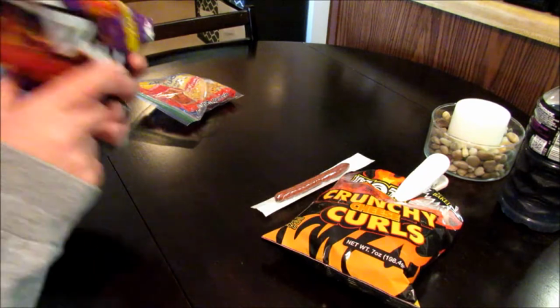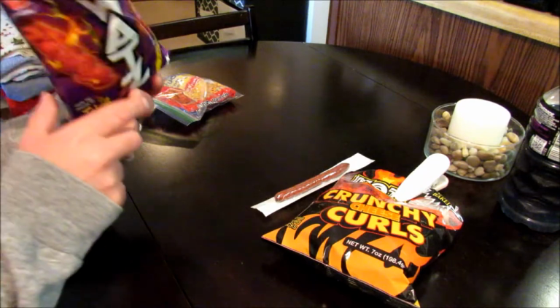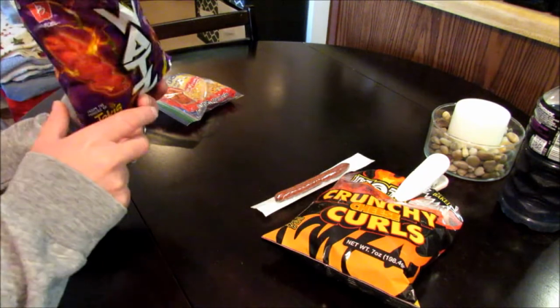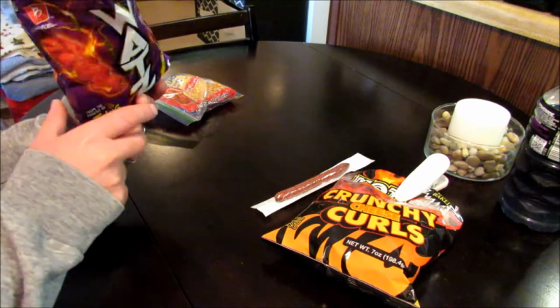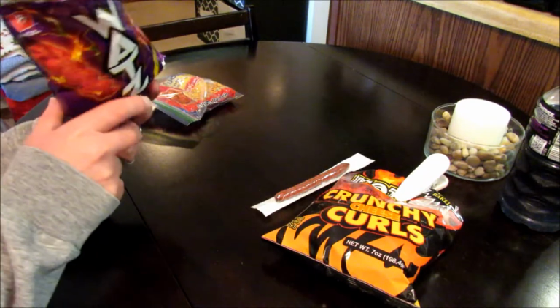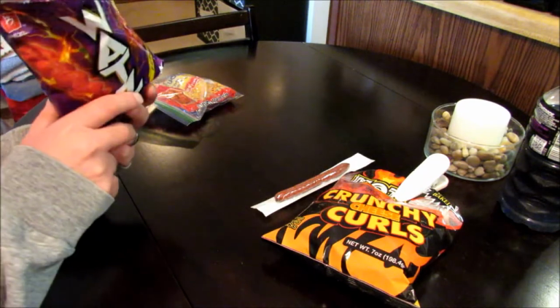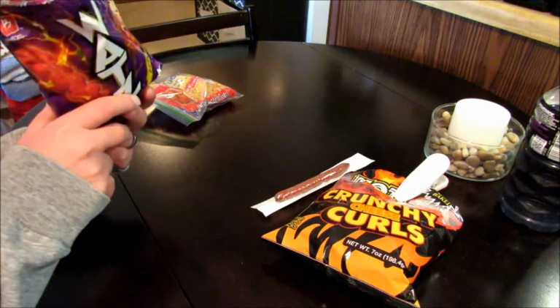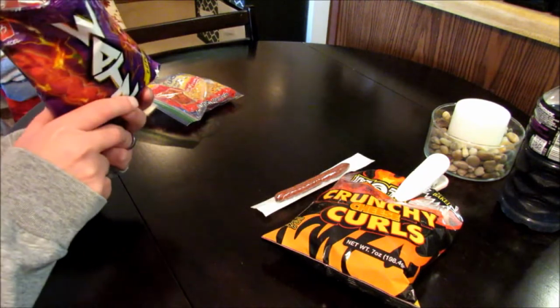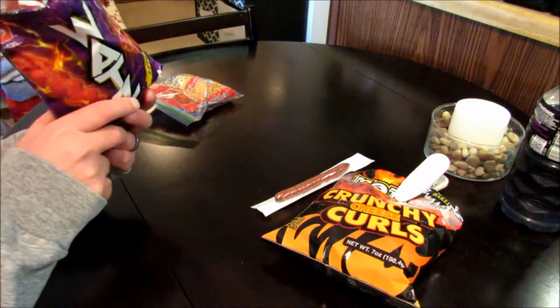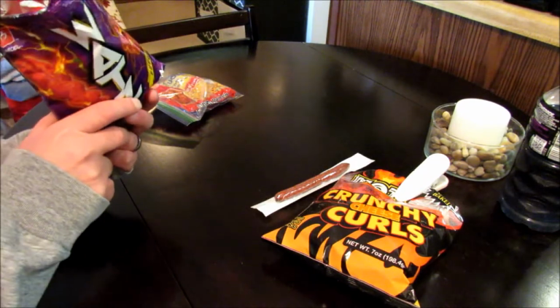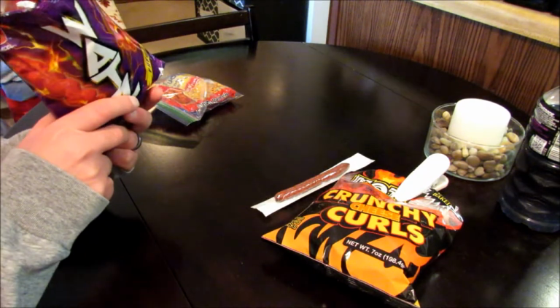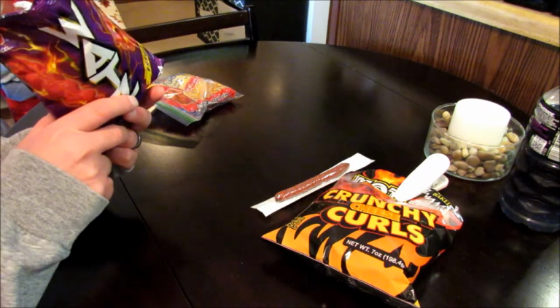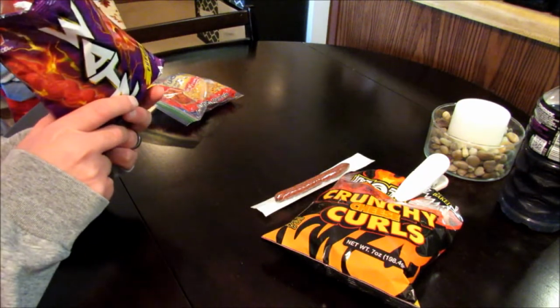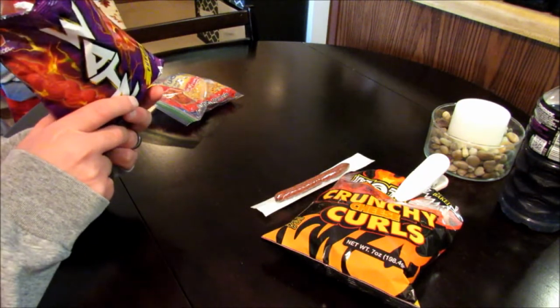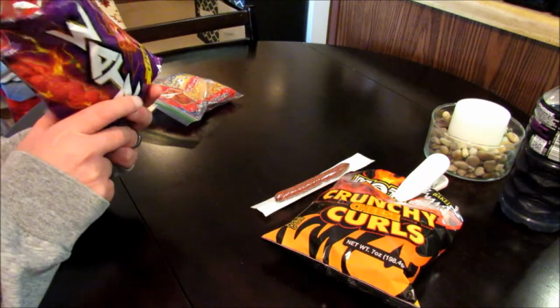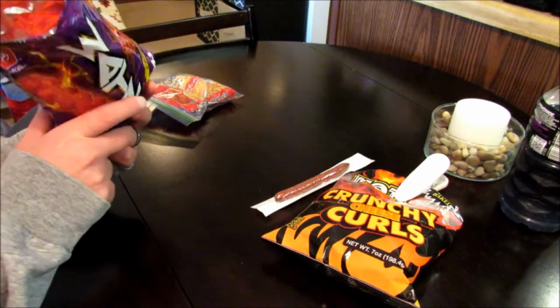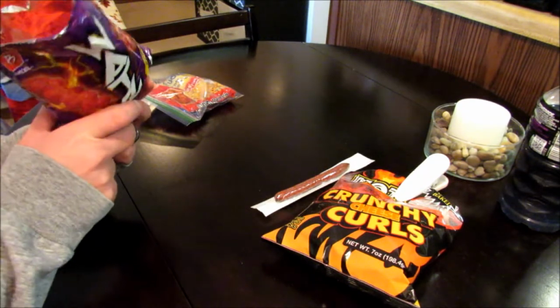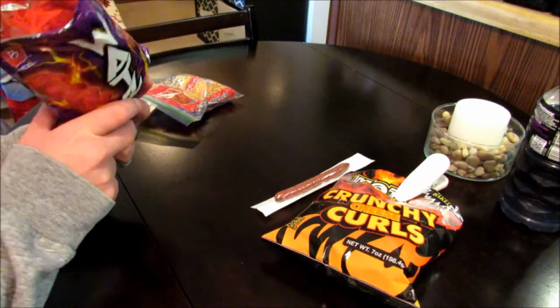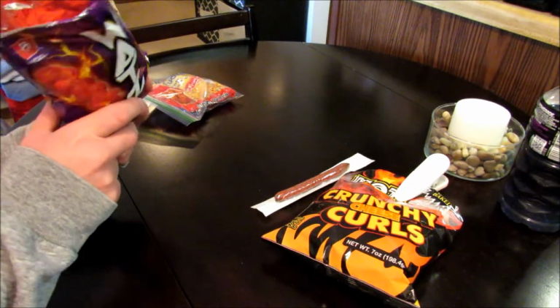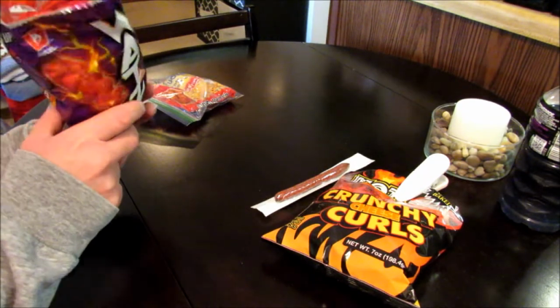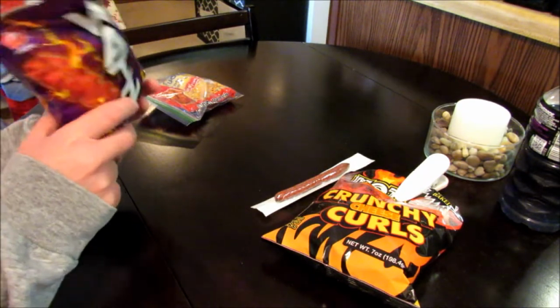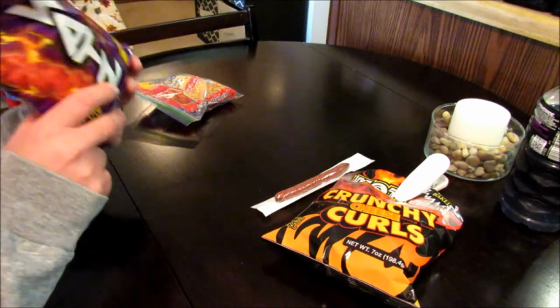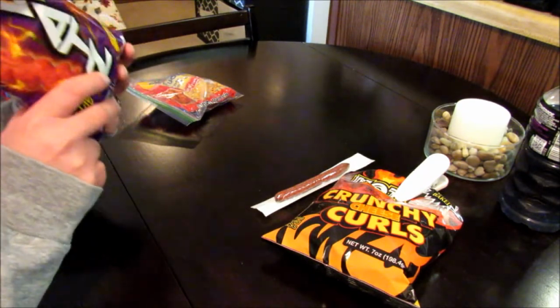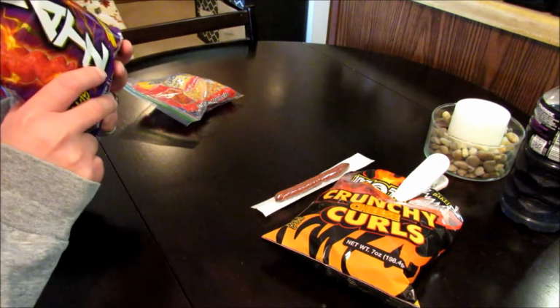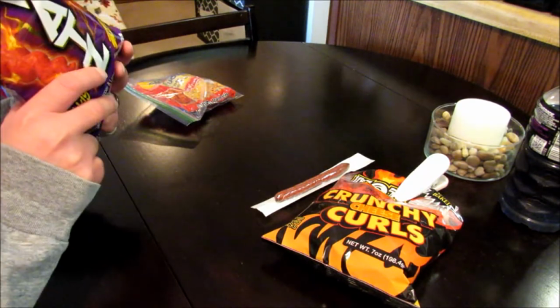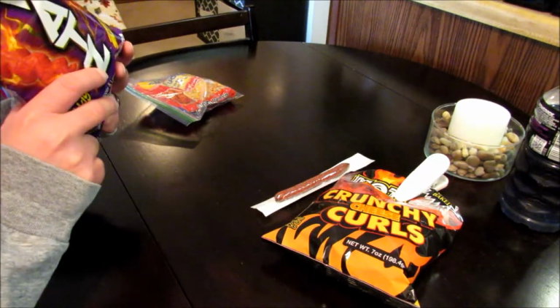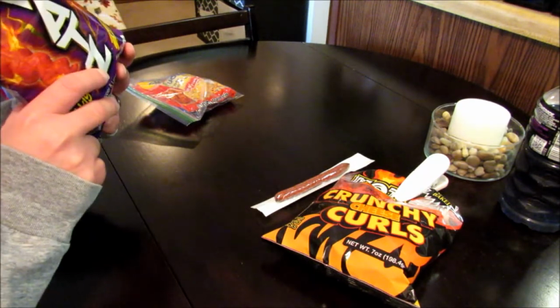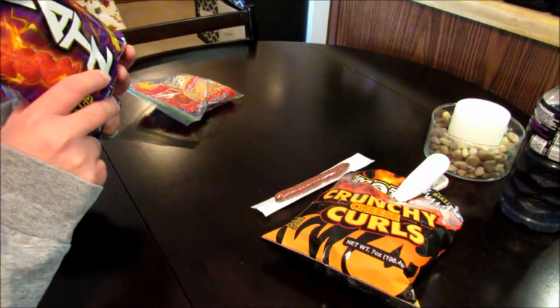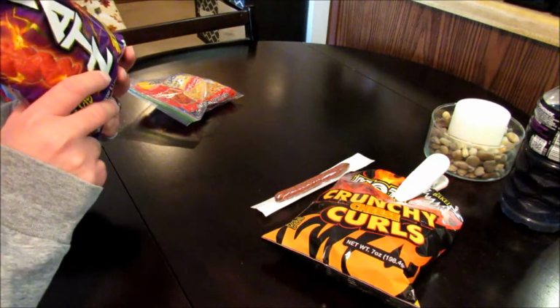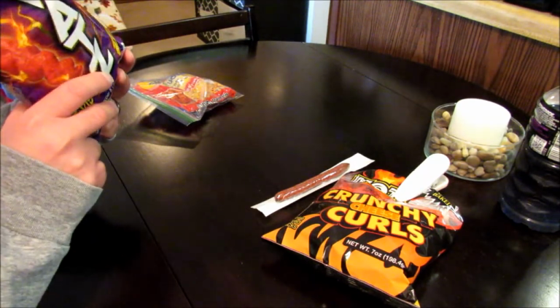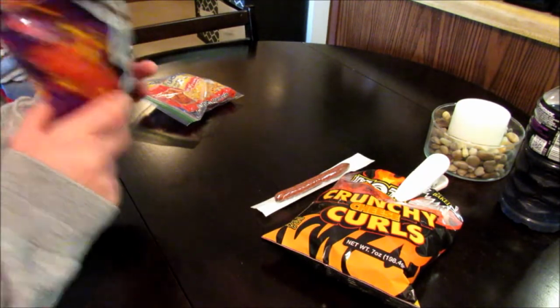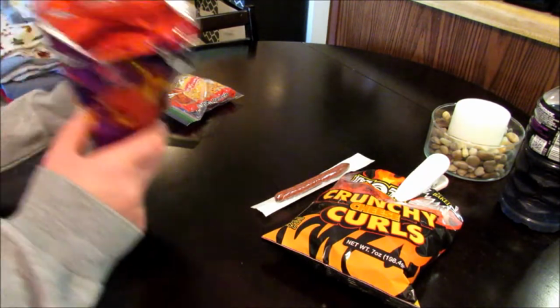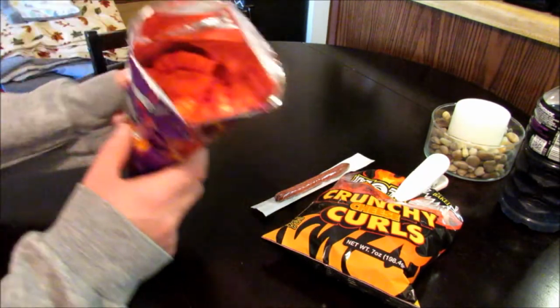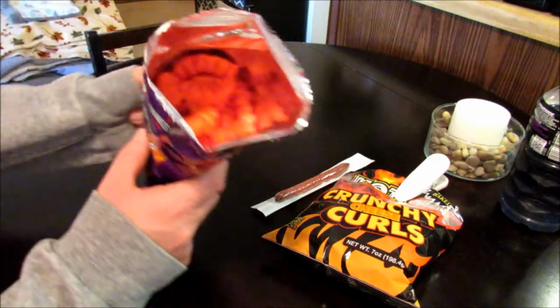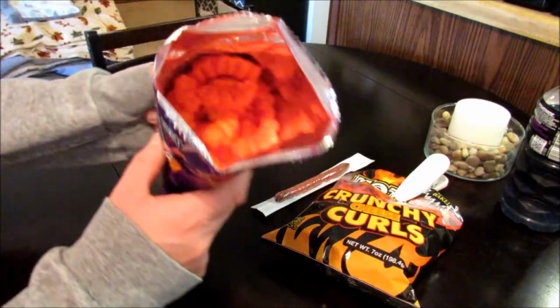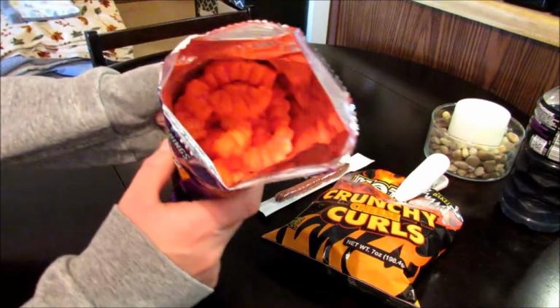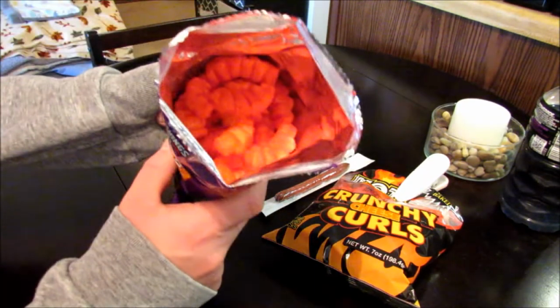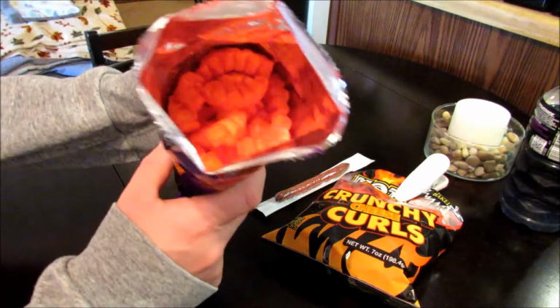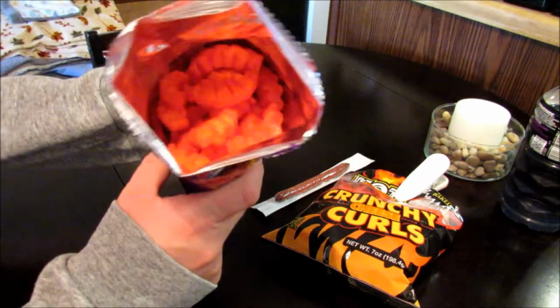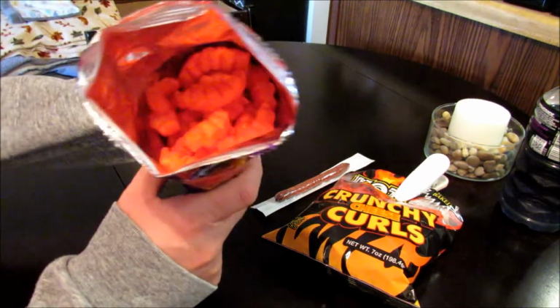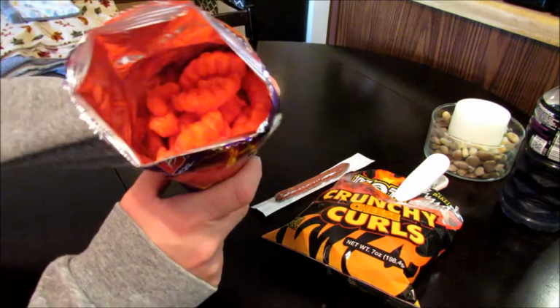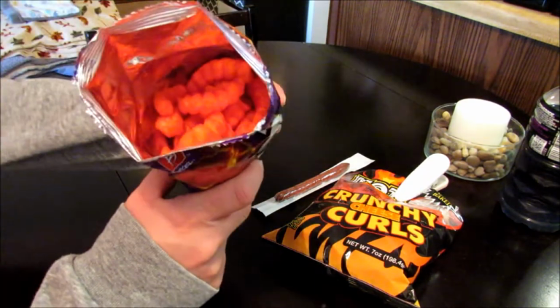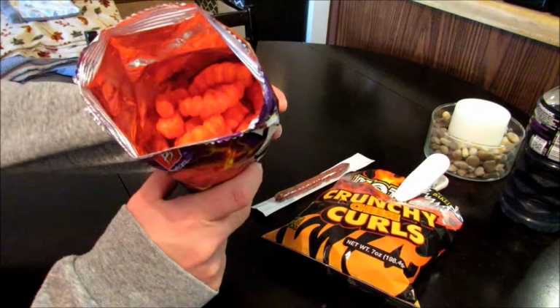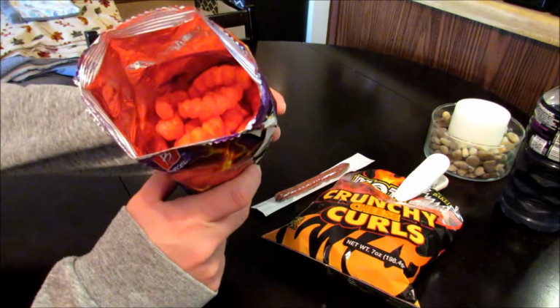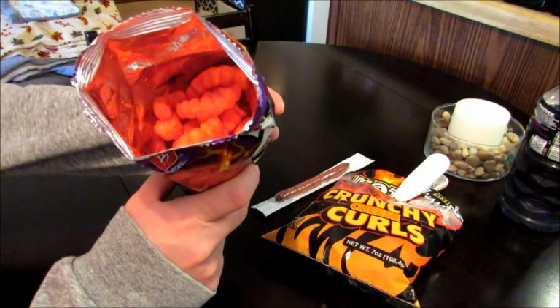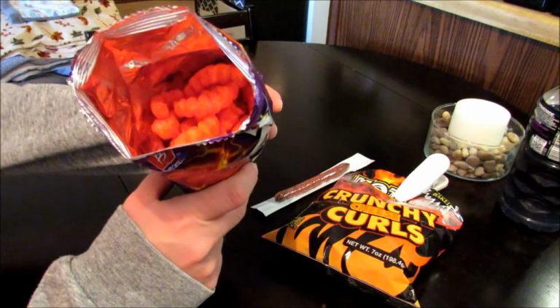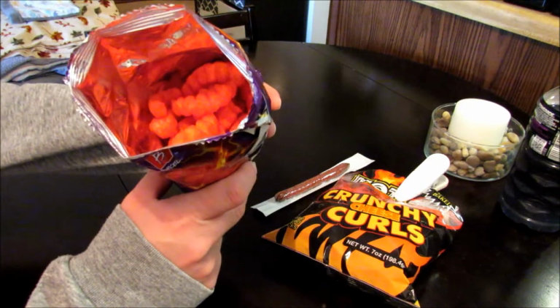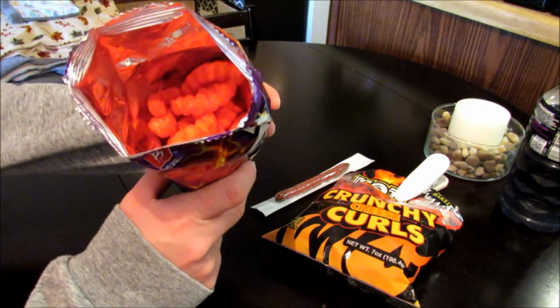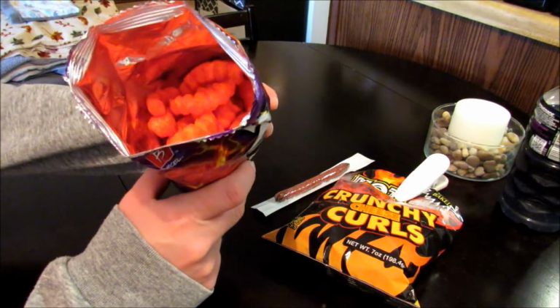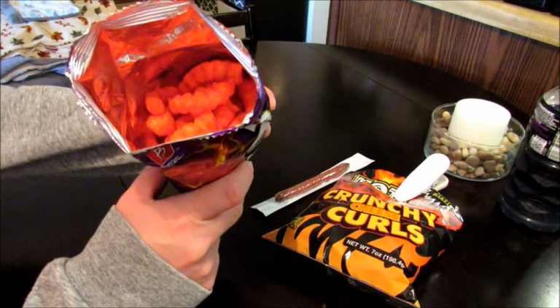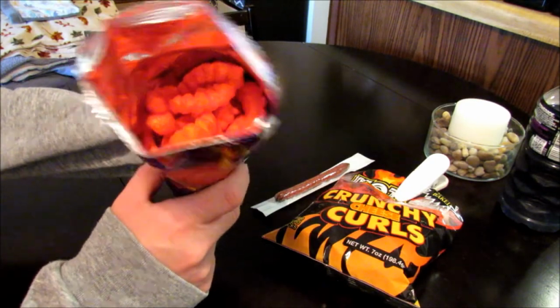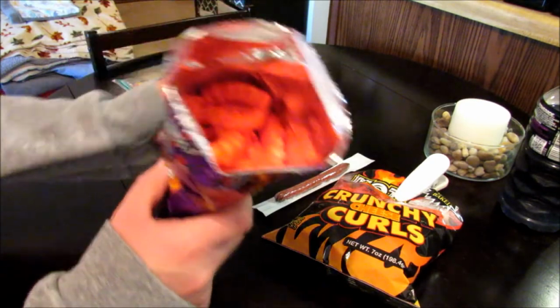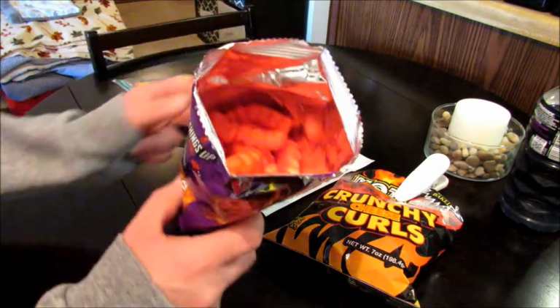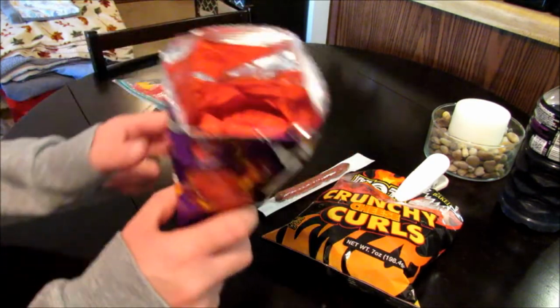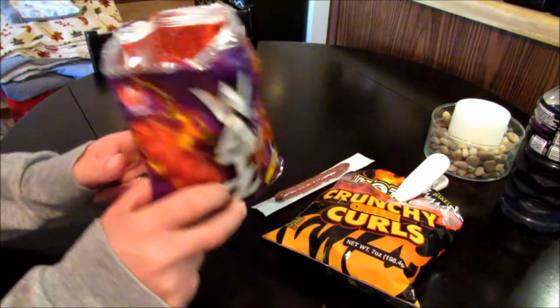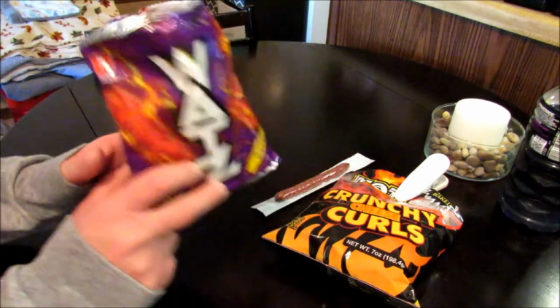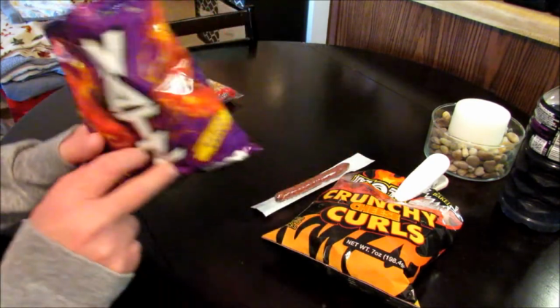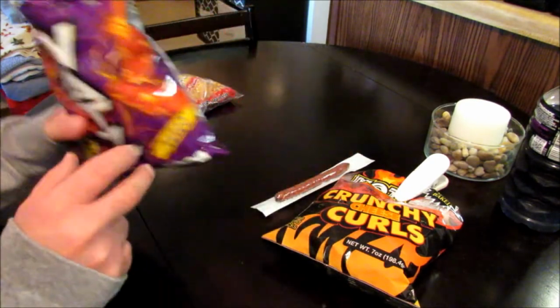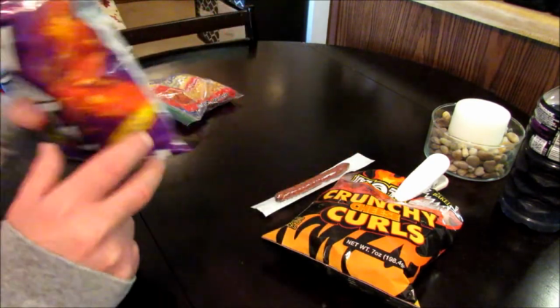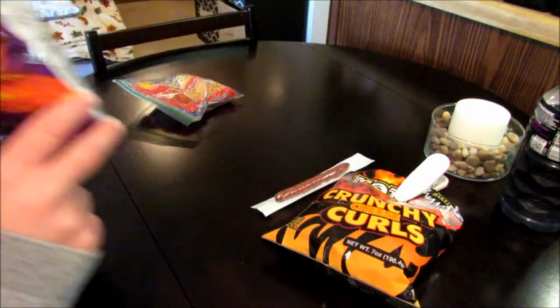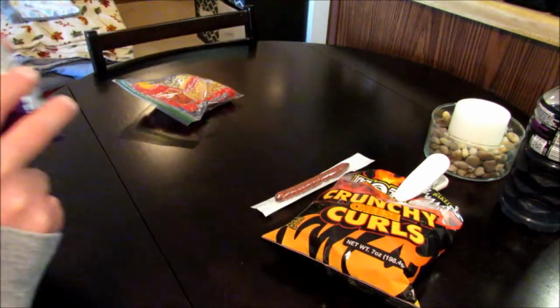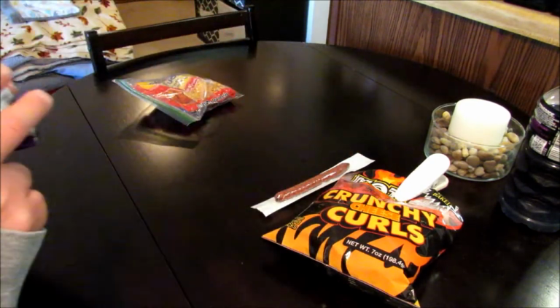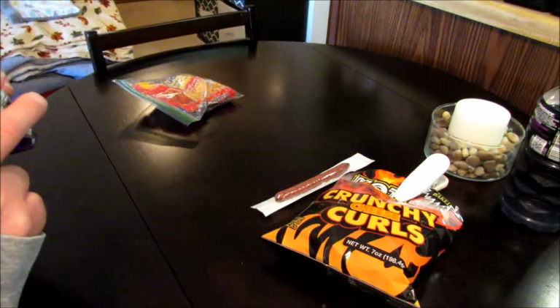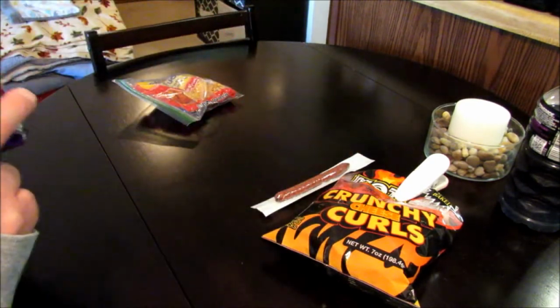They smell all right. Nothing special. Look at that color though — should be interesting.